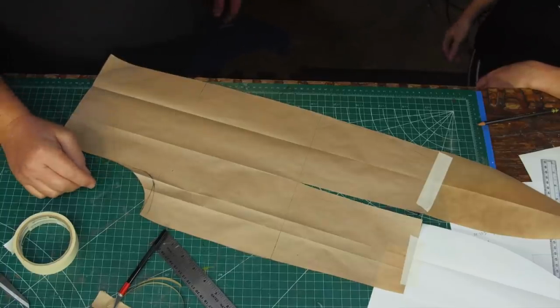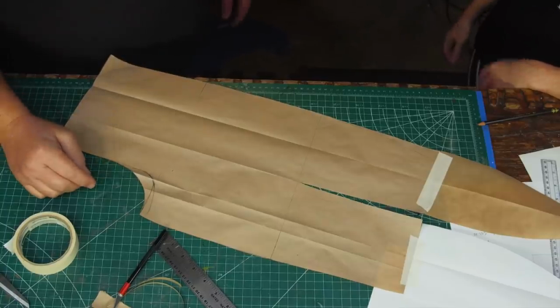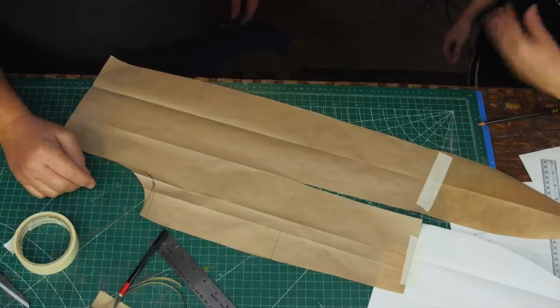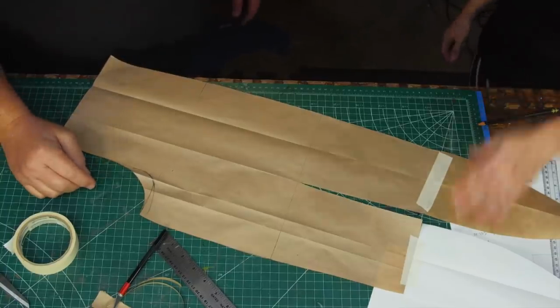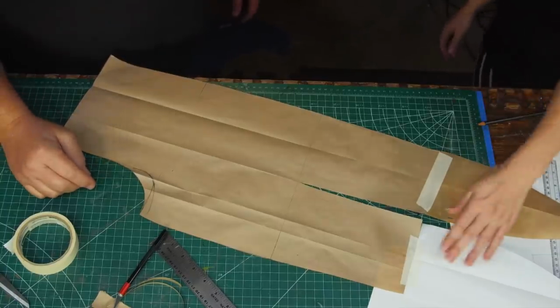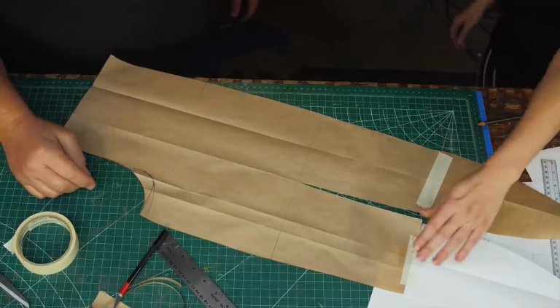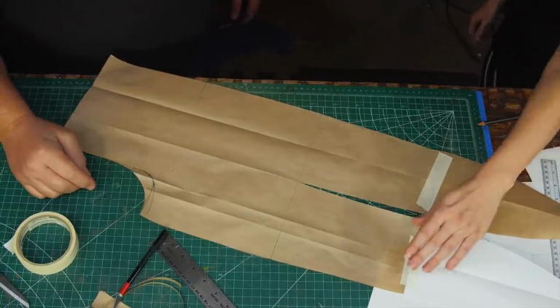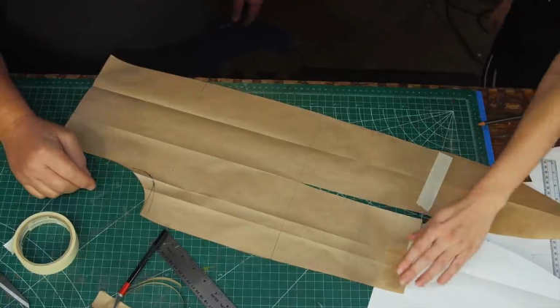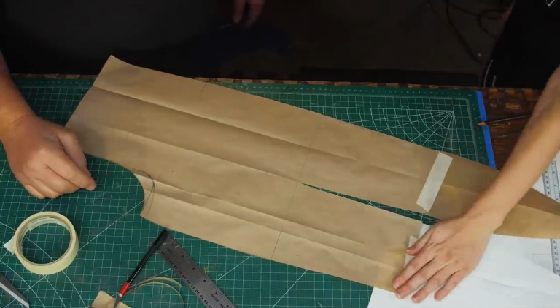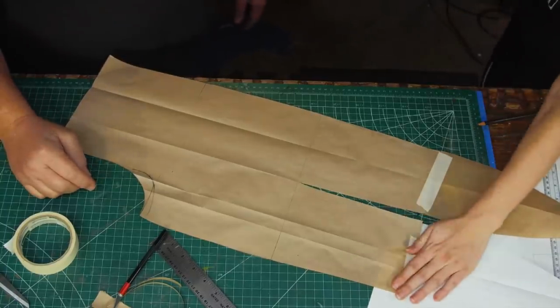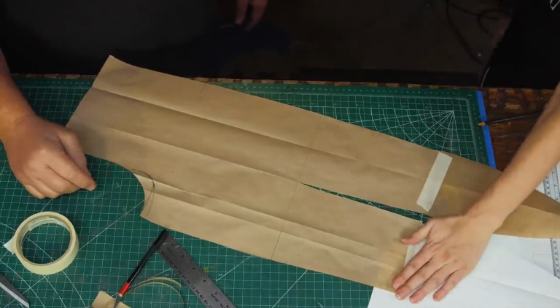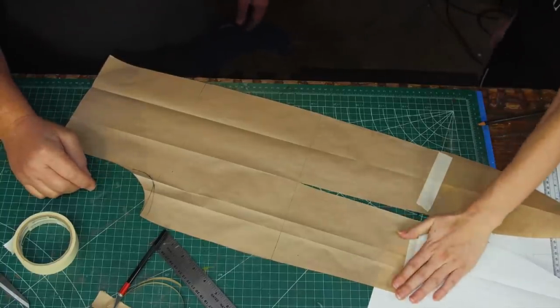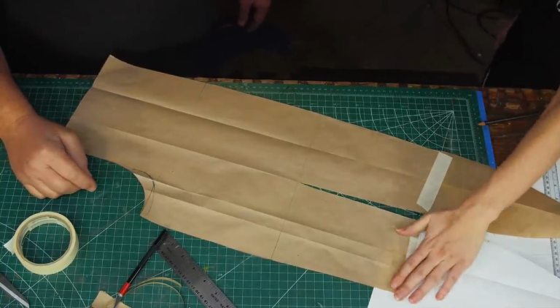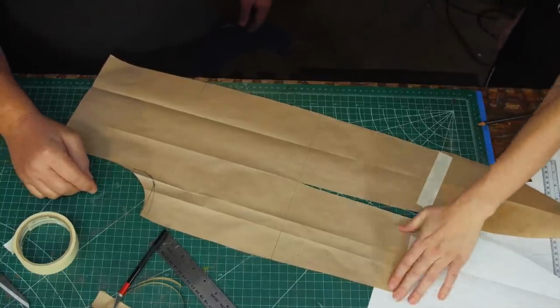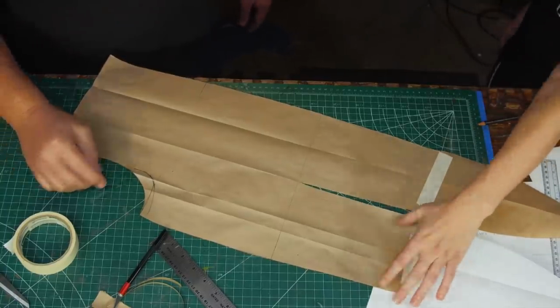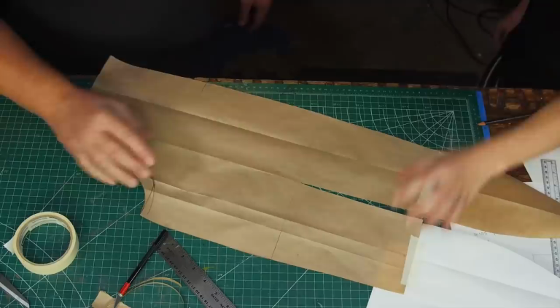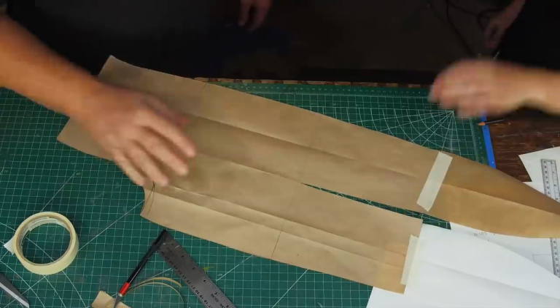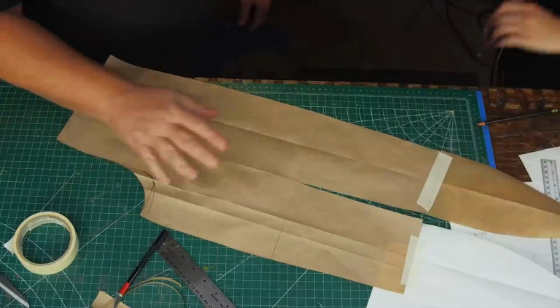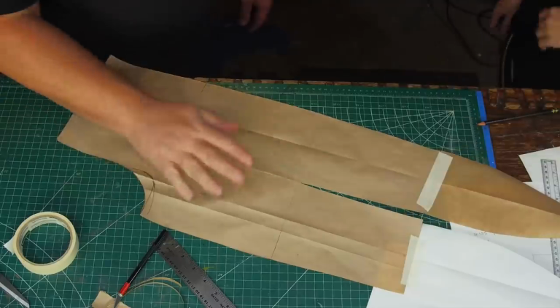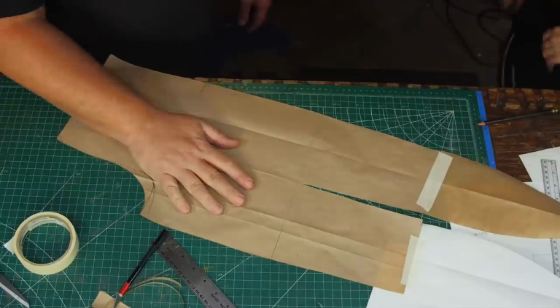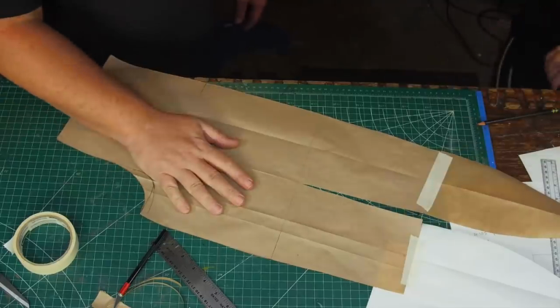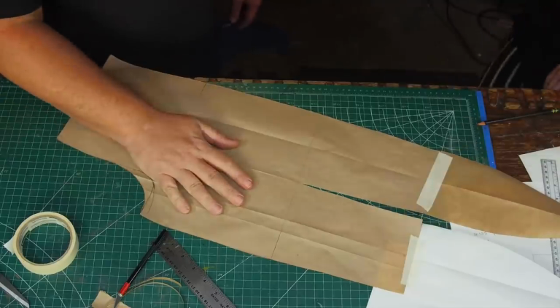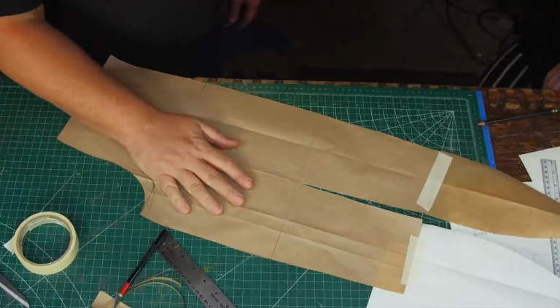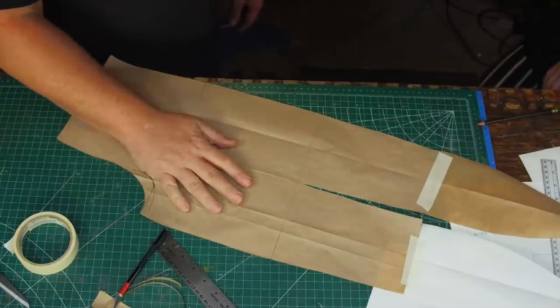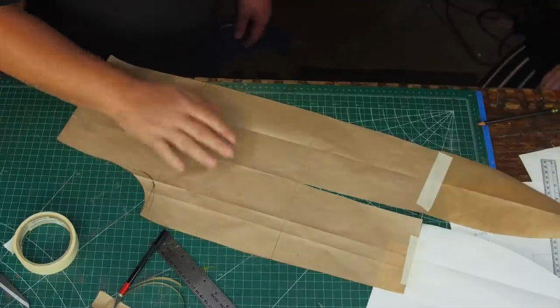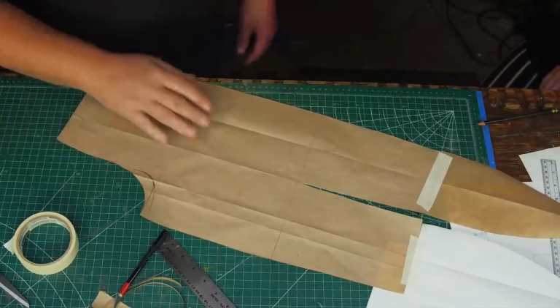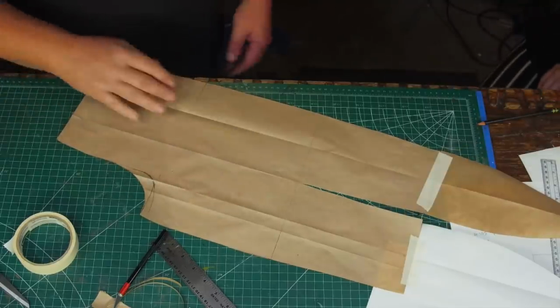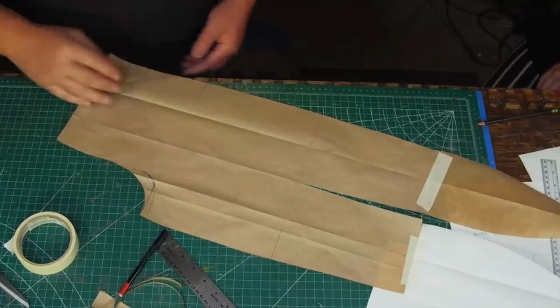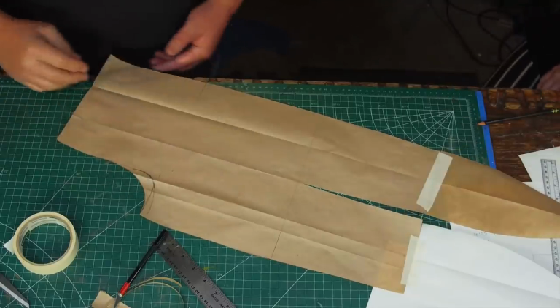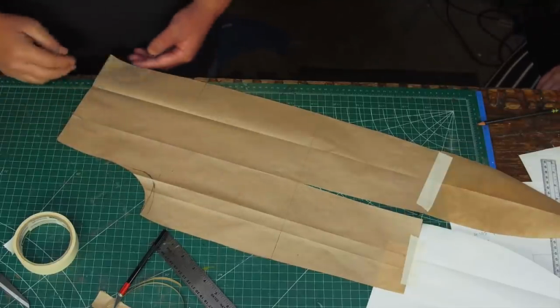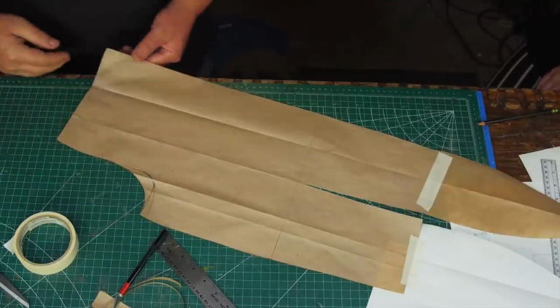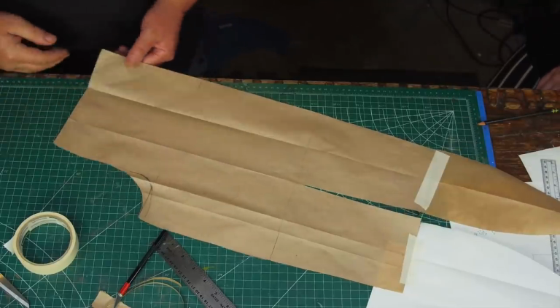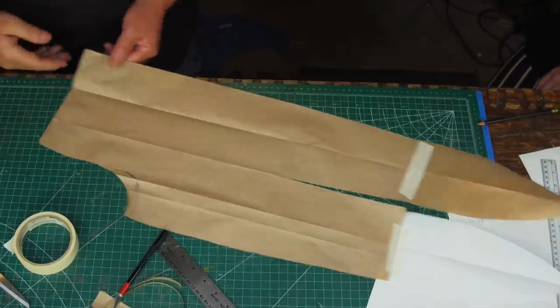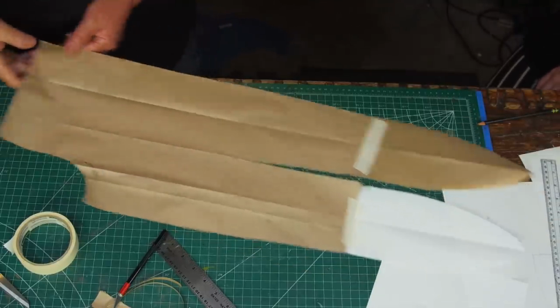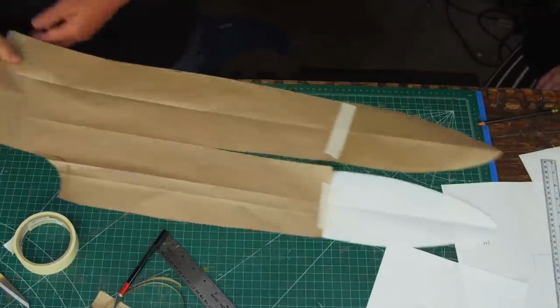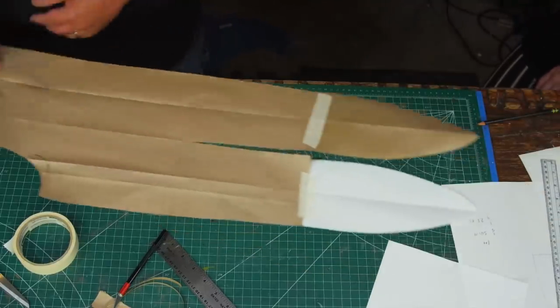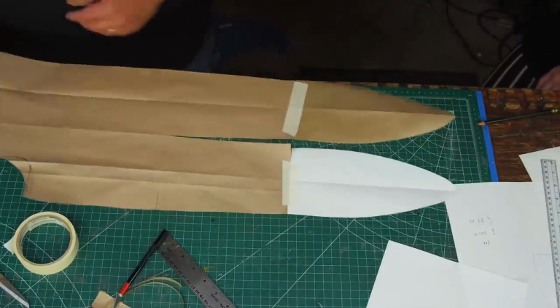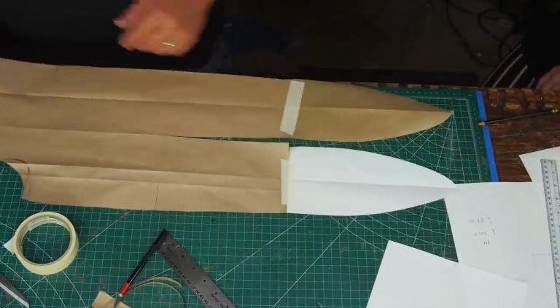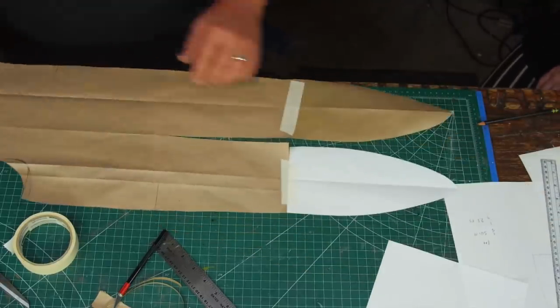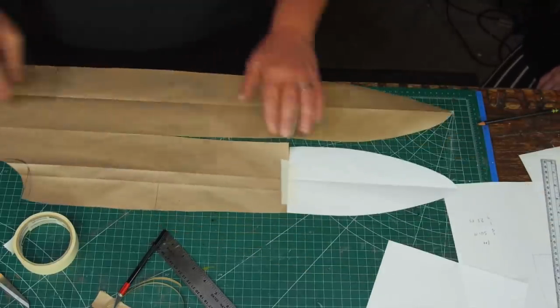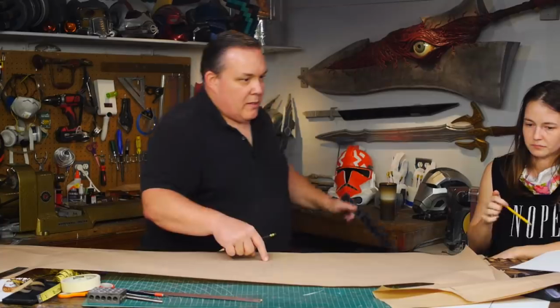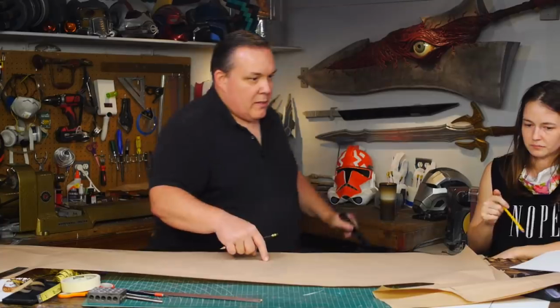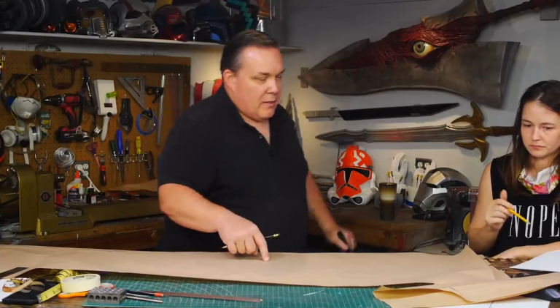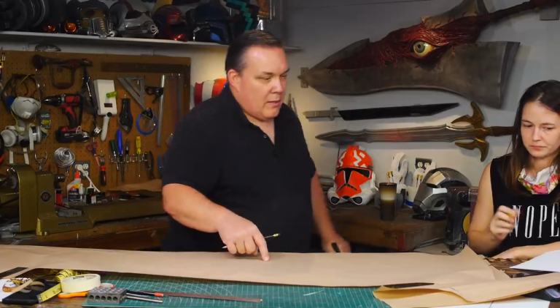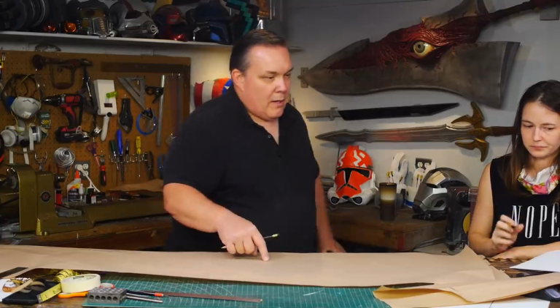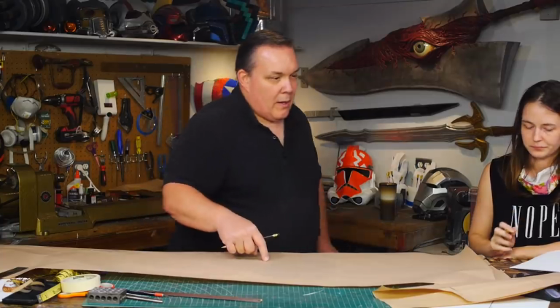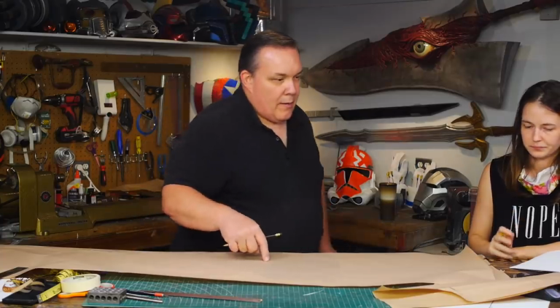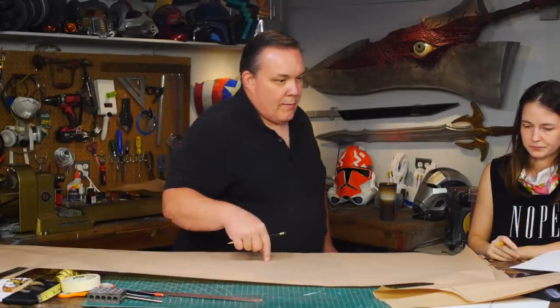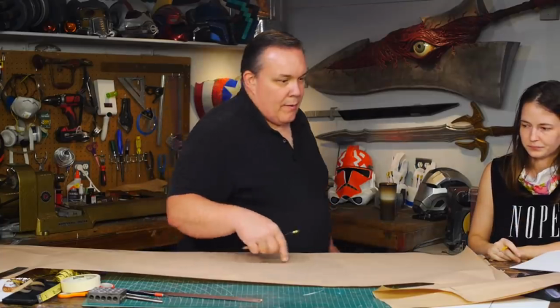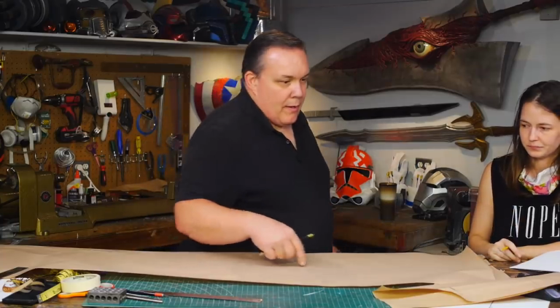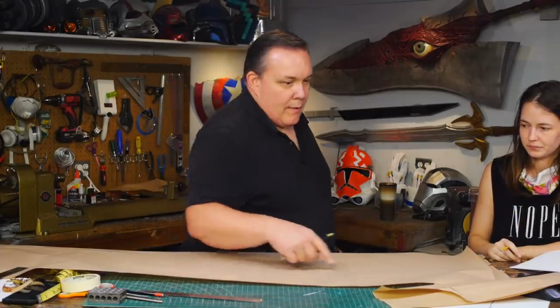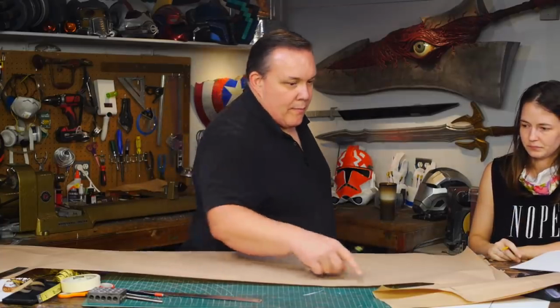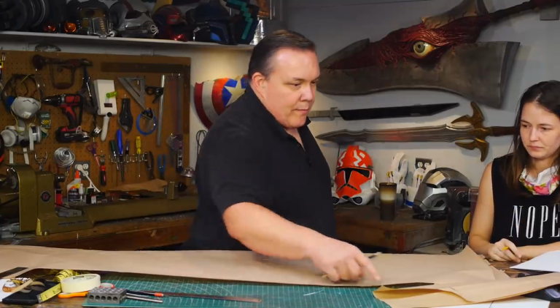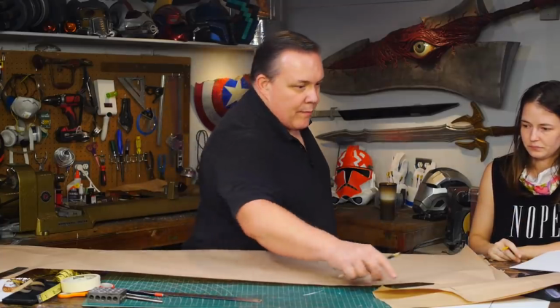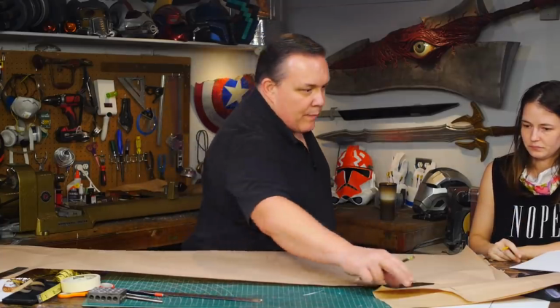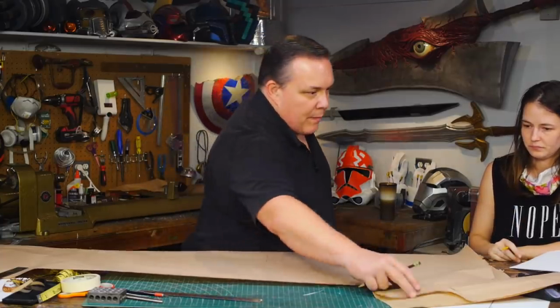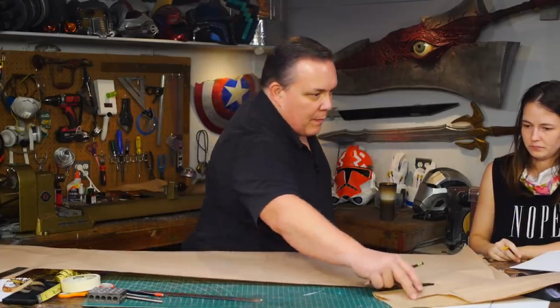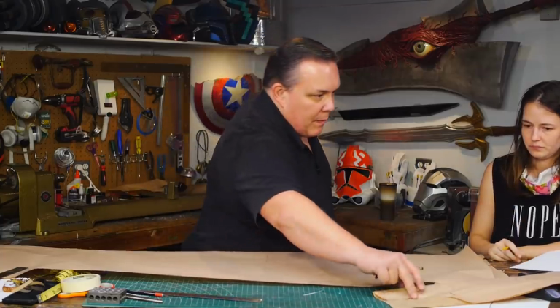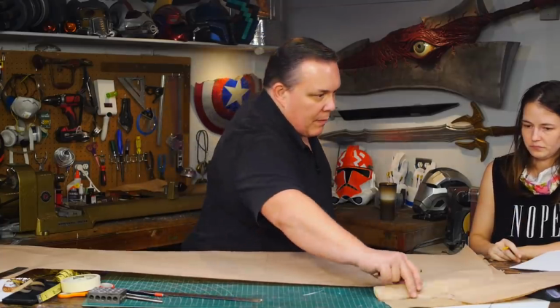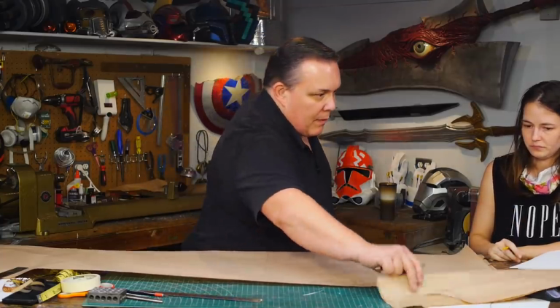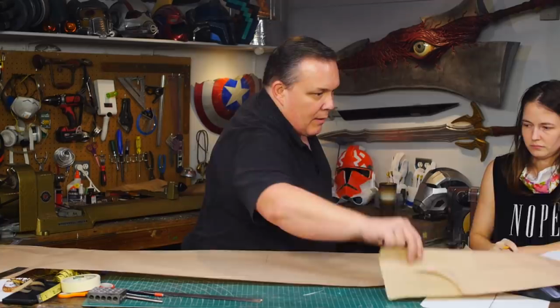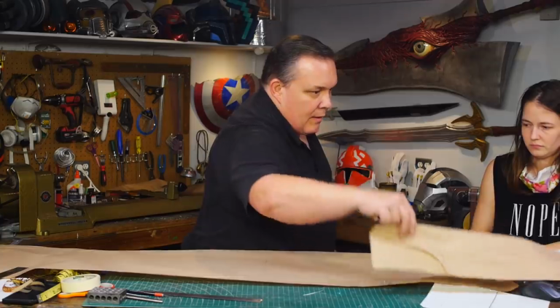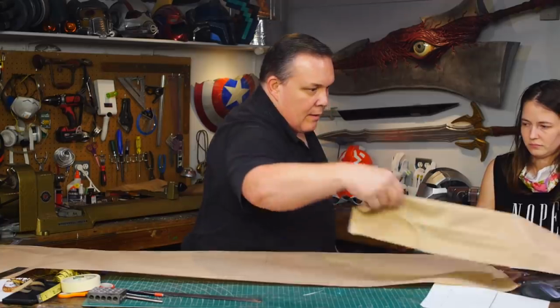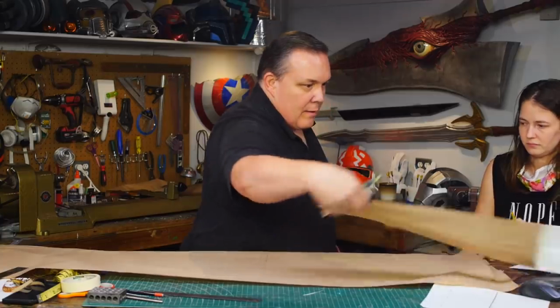One centimeter on the pattern is one inch for the size that I want. We started to increase the pattern to full size.